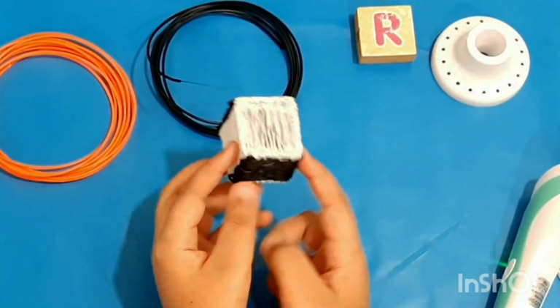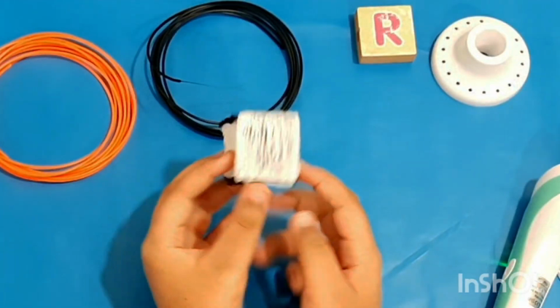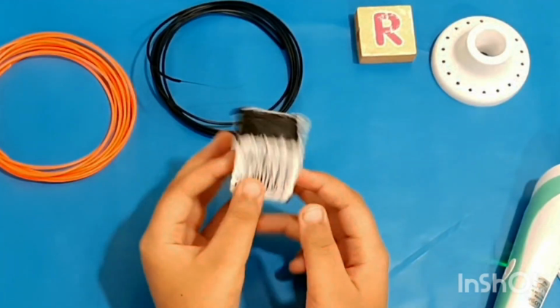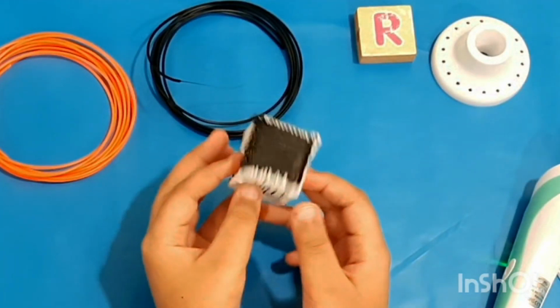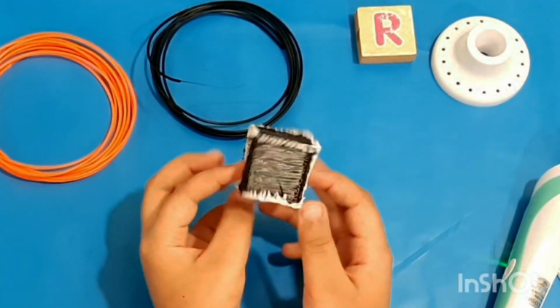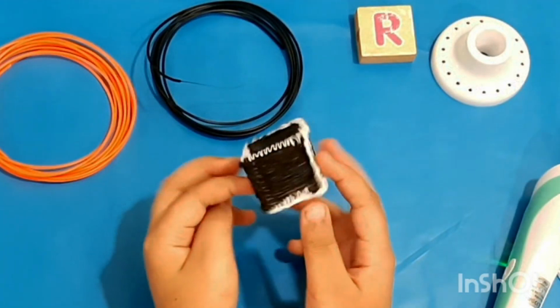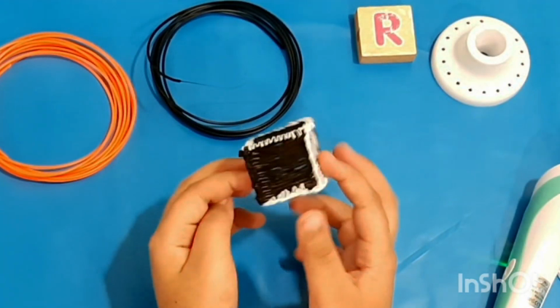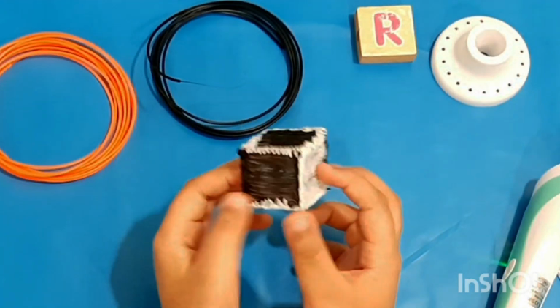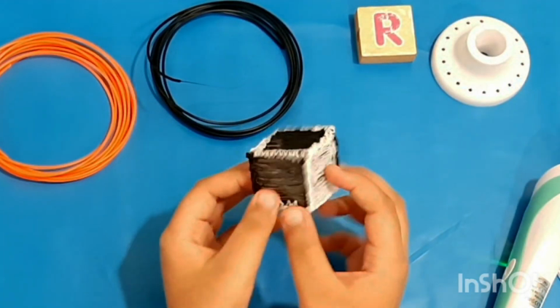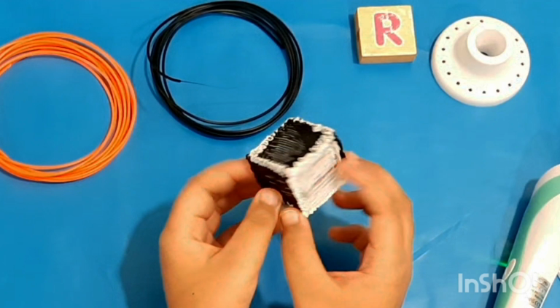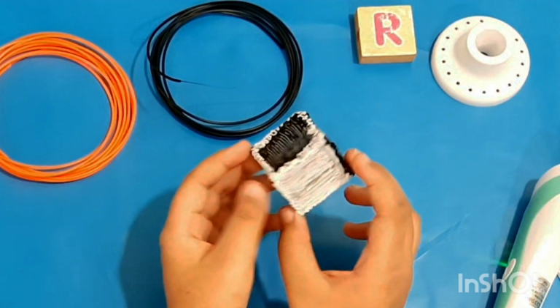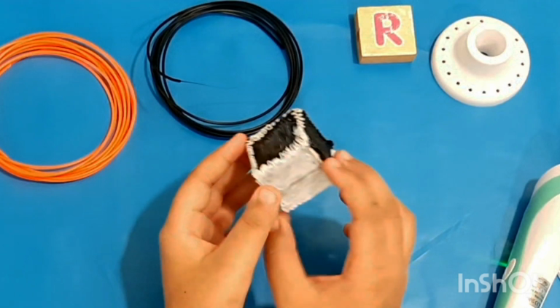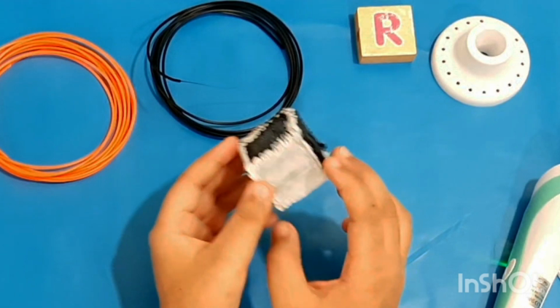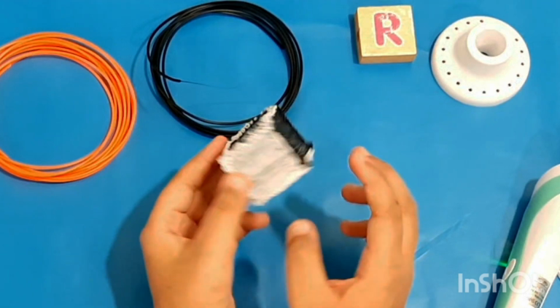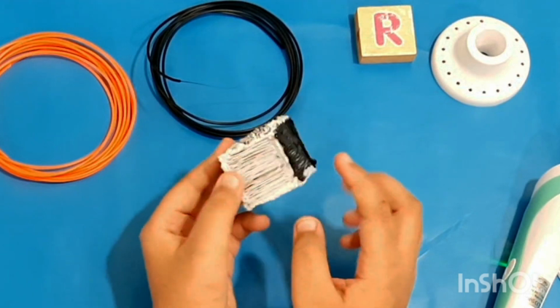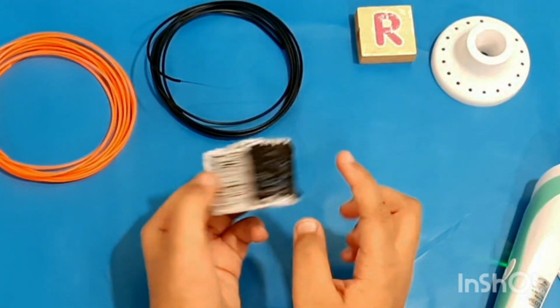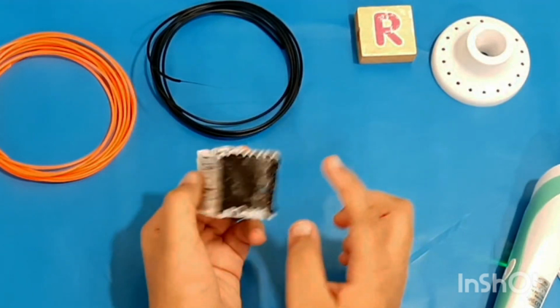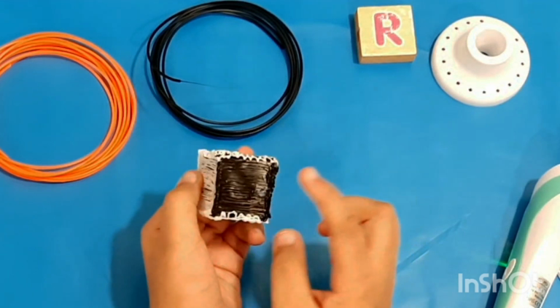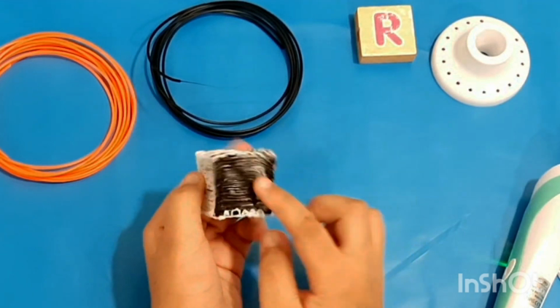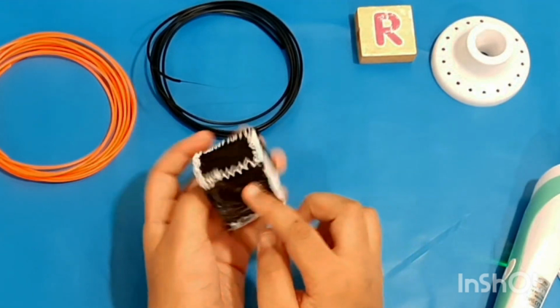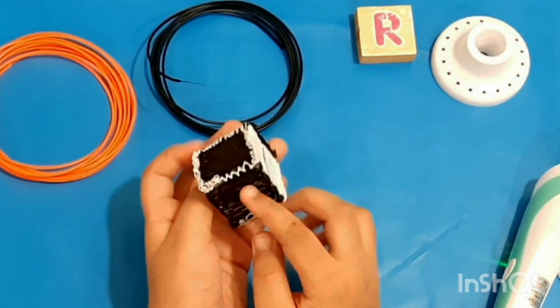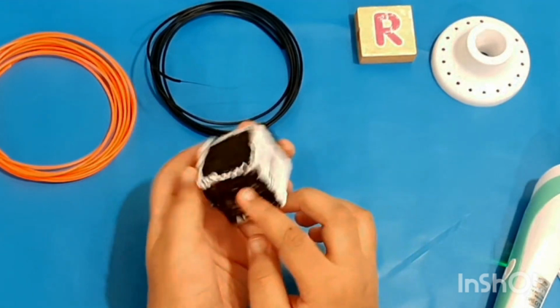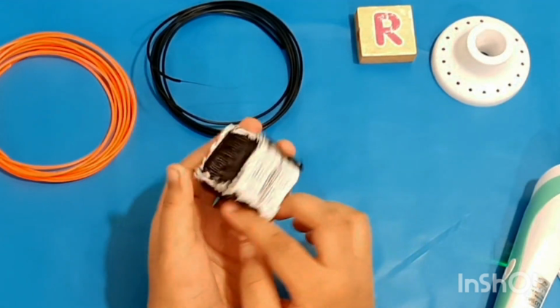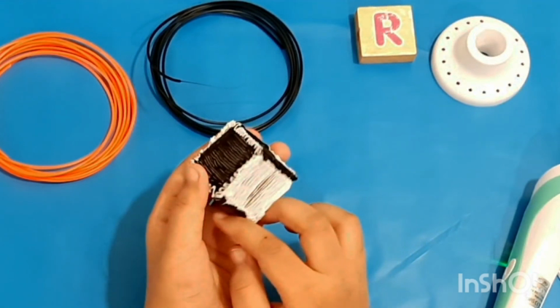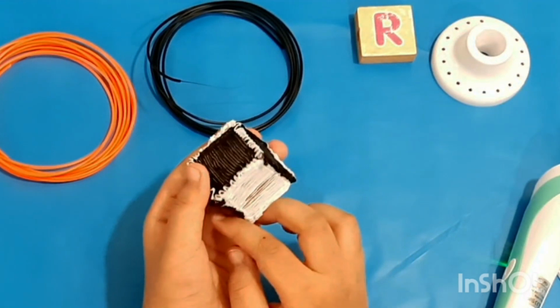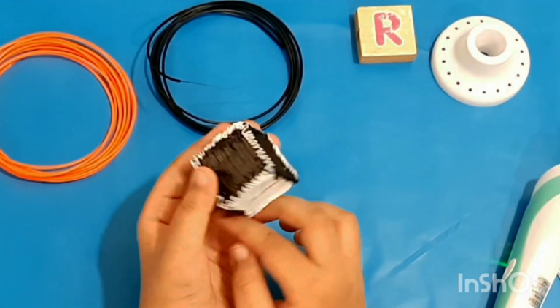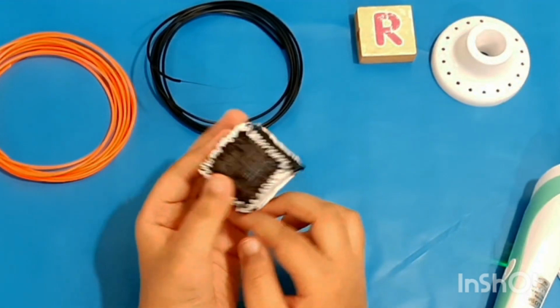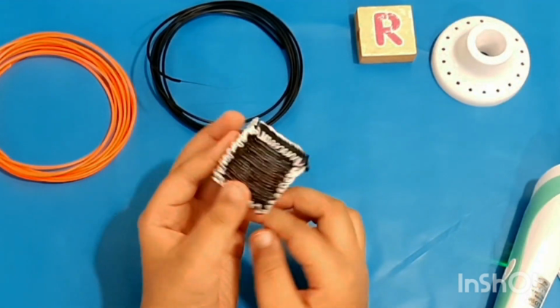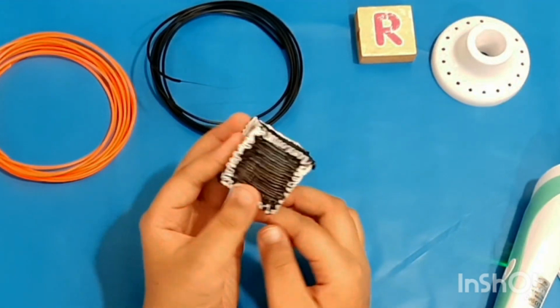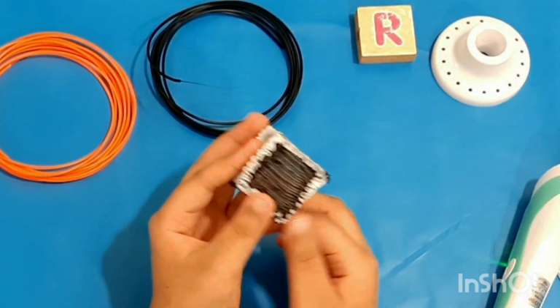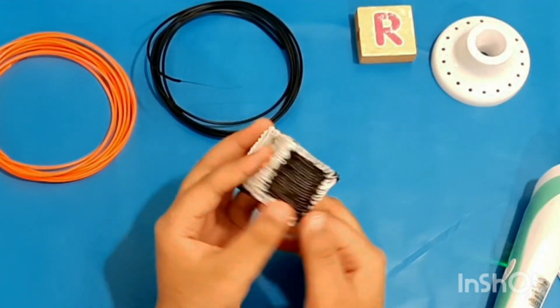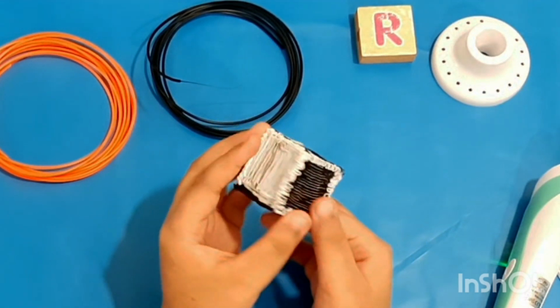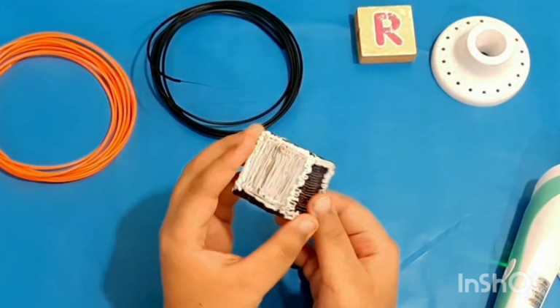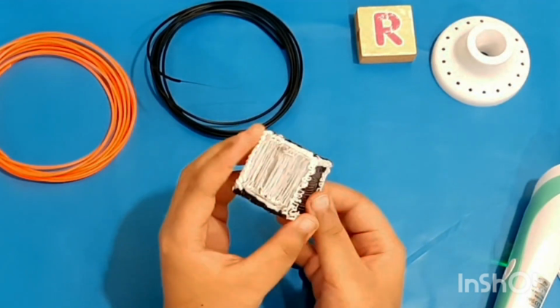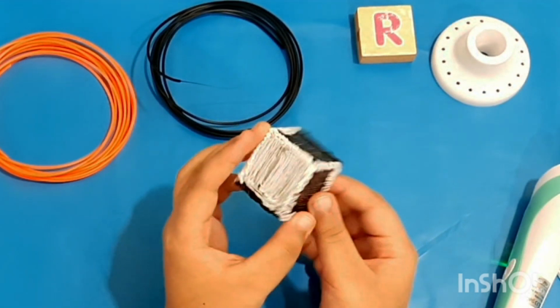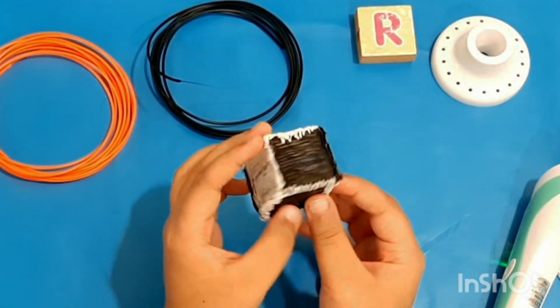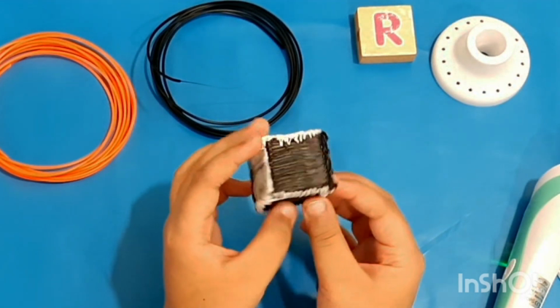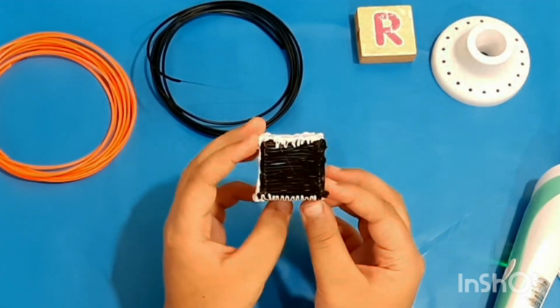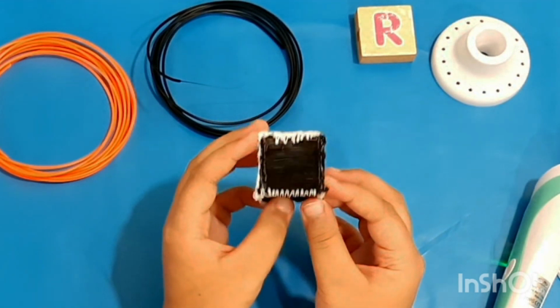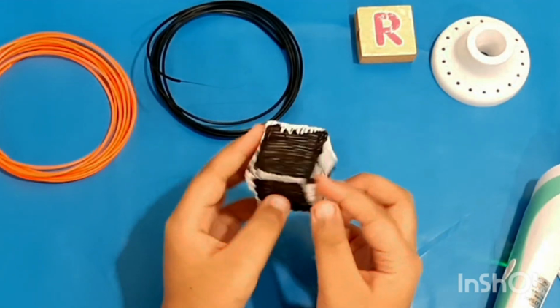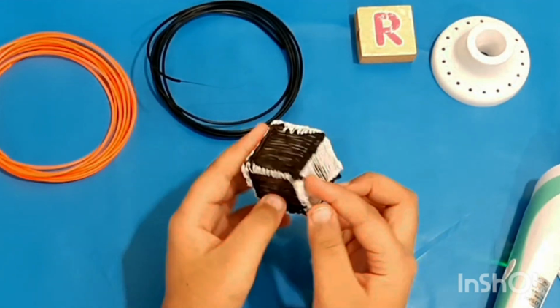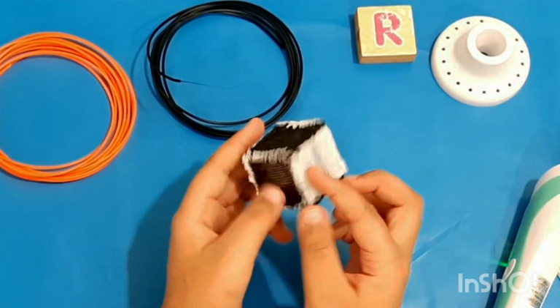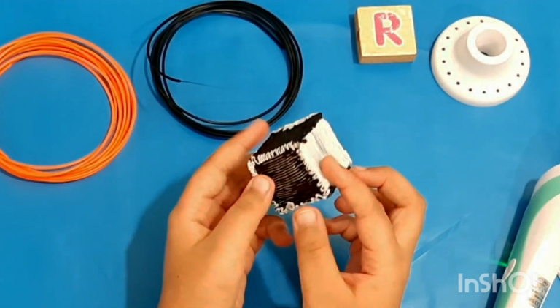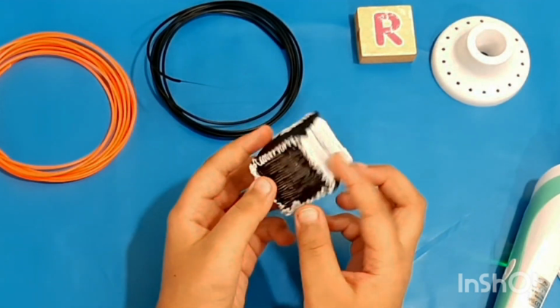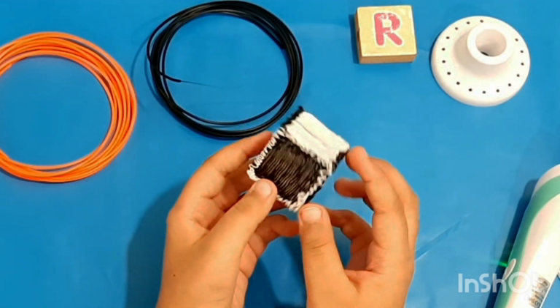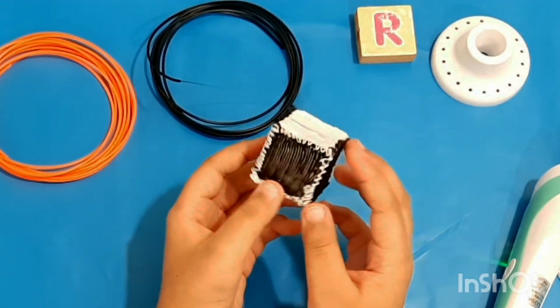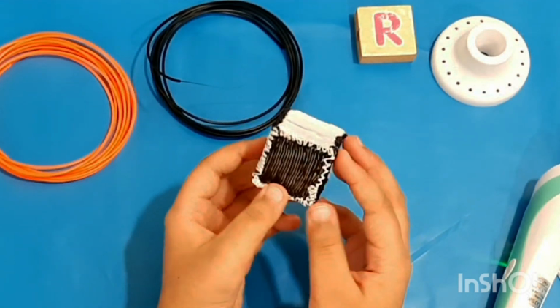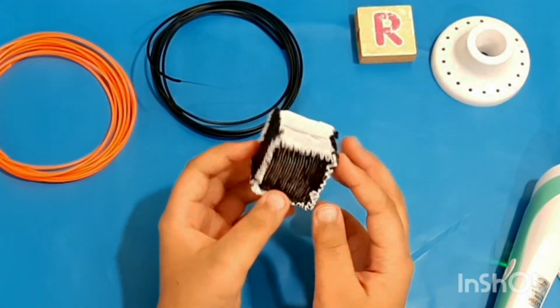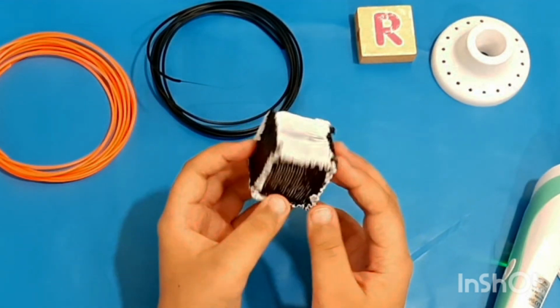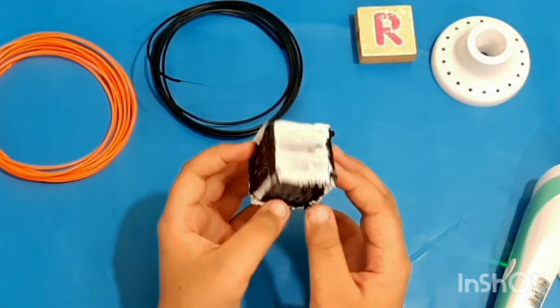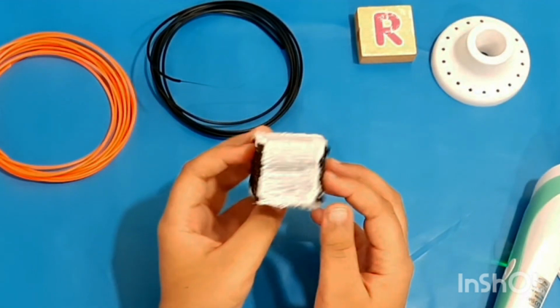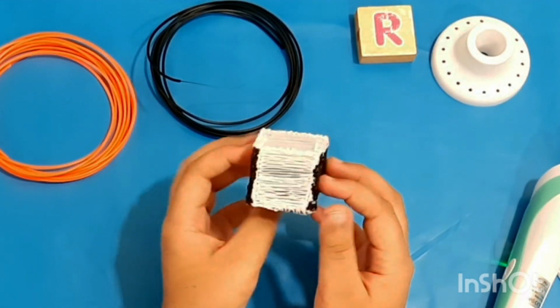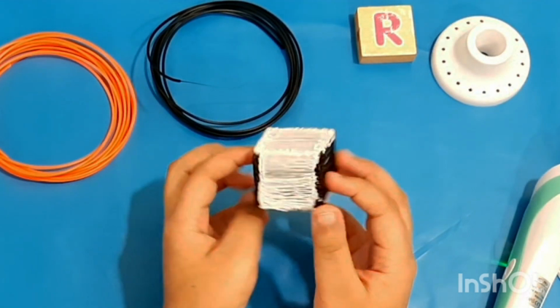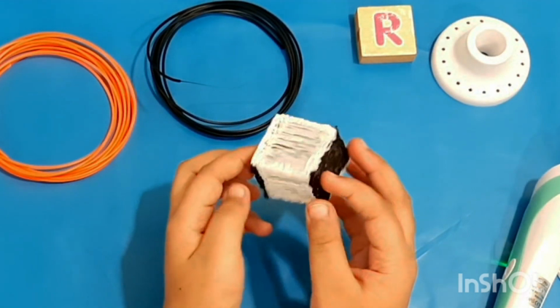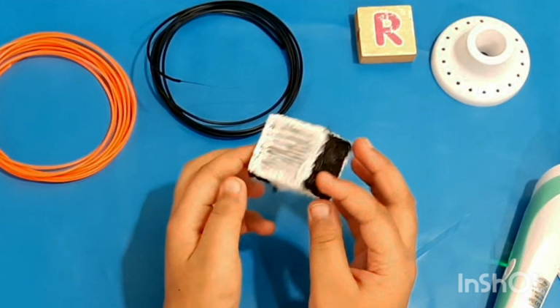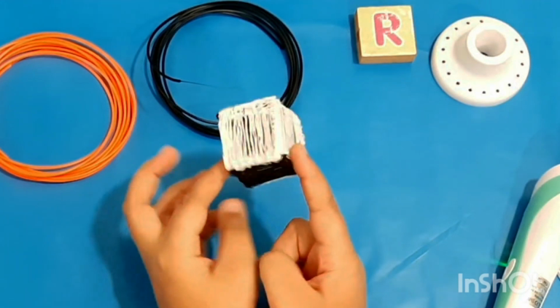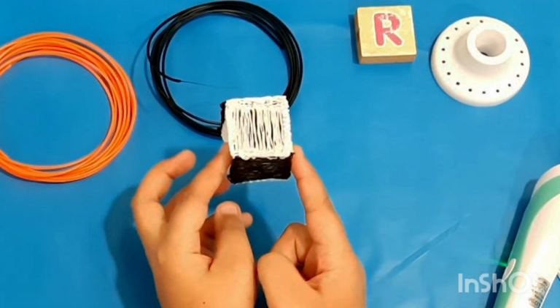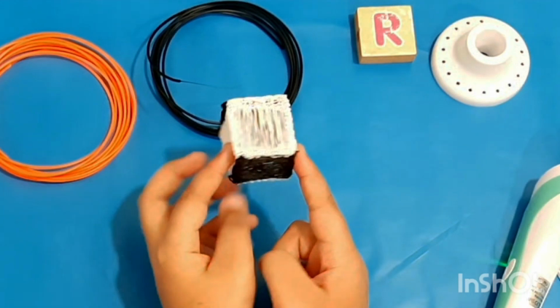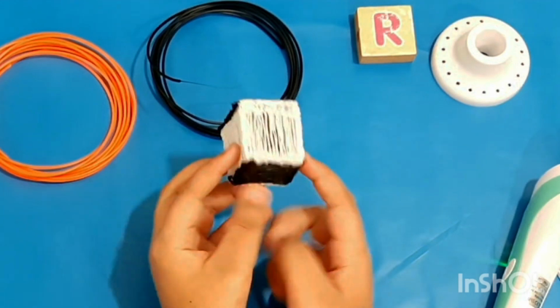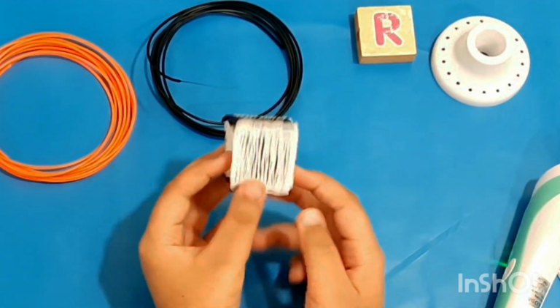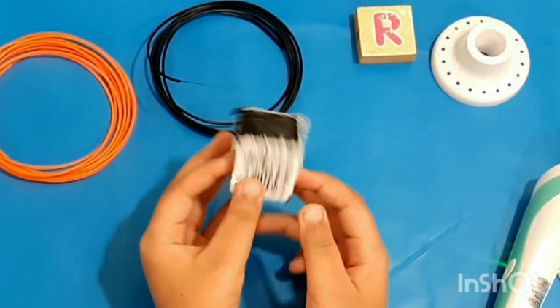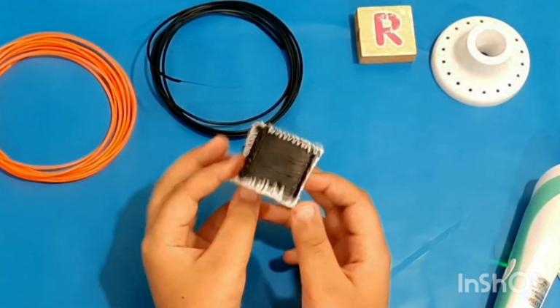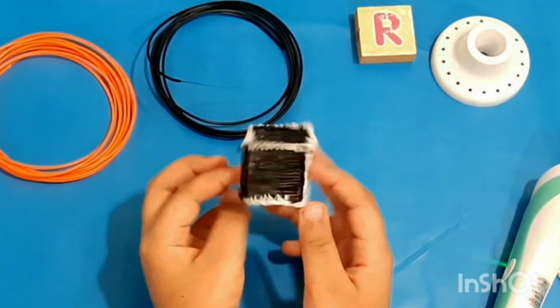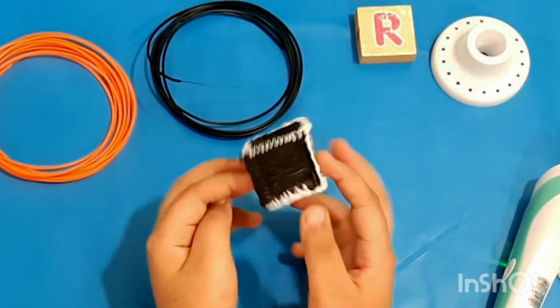Look at our final product — it looks so cool! You can make anything you want with the 3D pen. What do you want to make with the 3D pen?